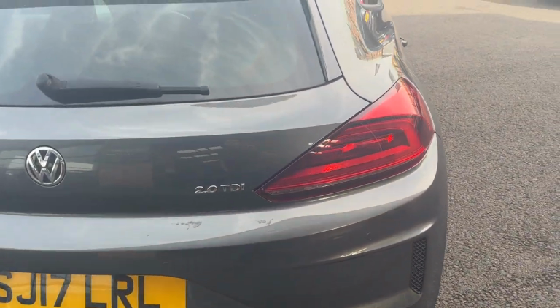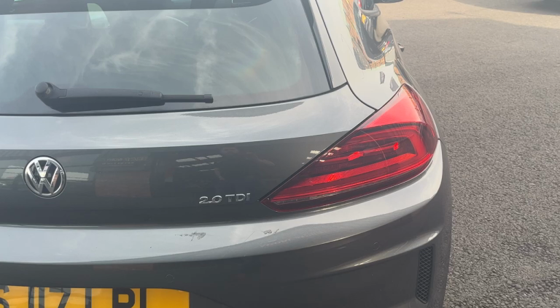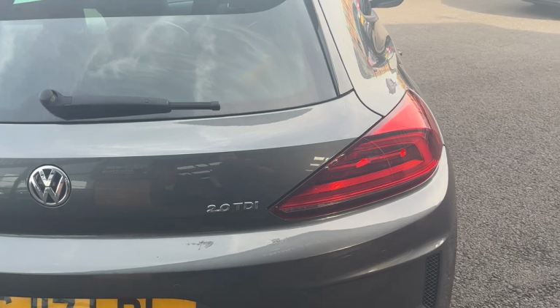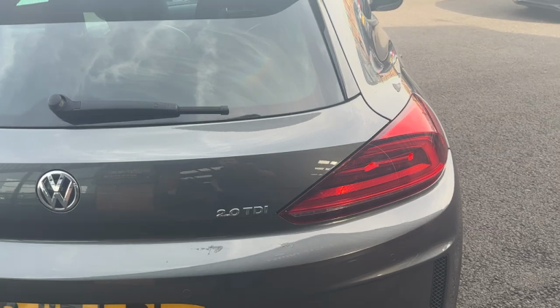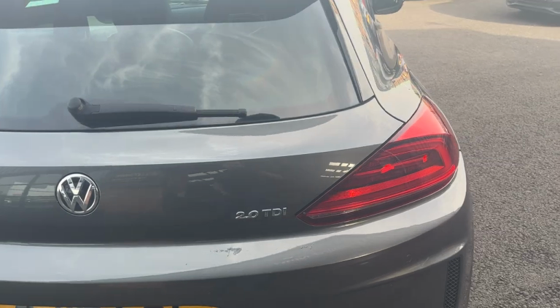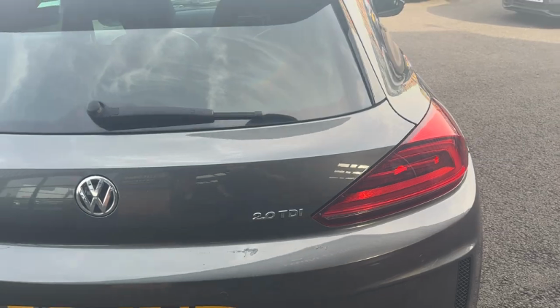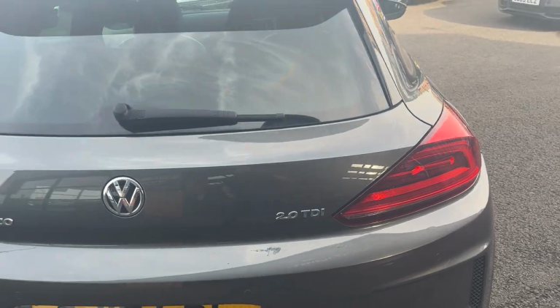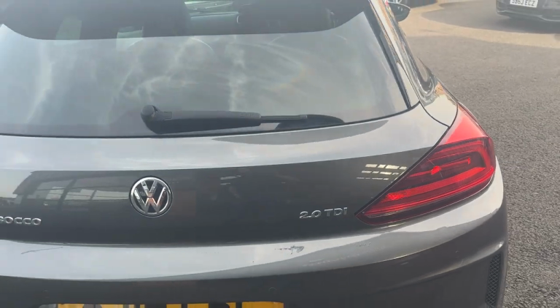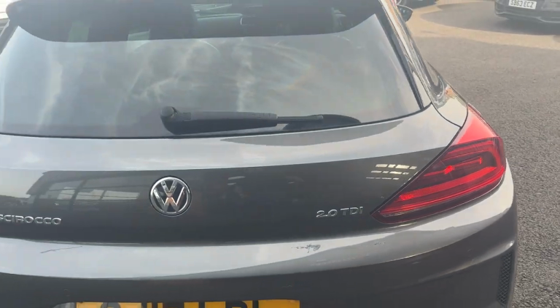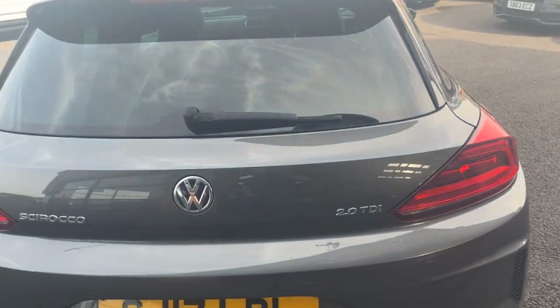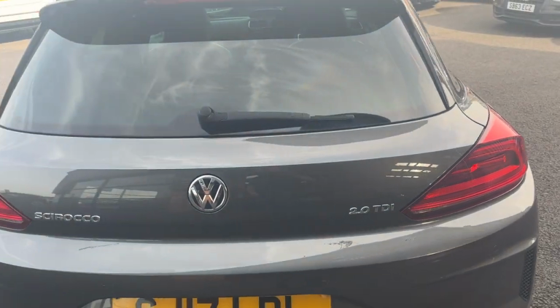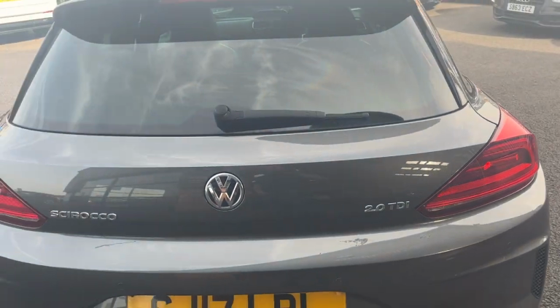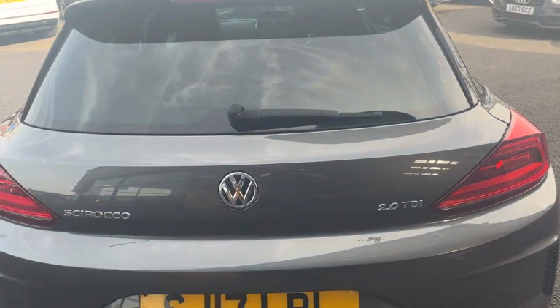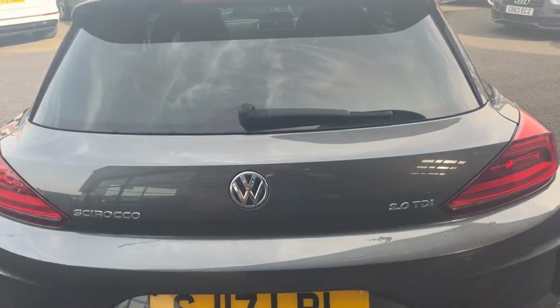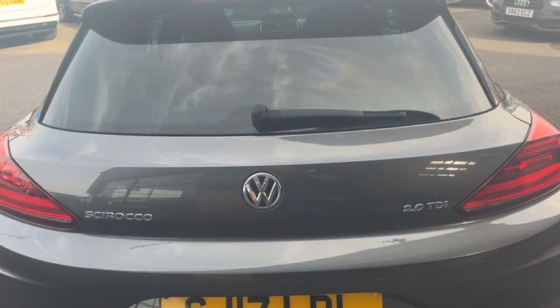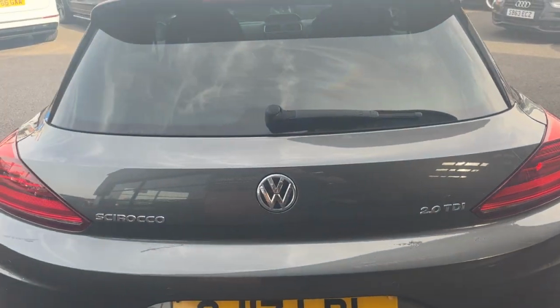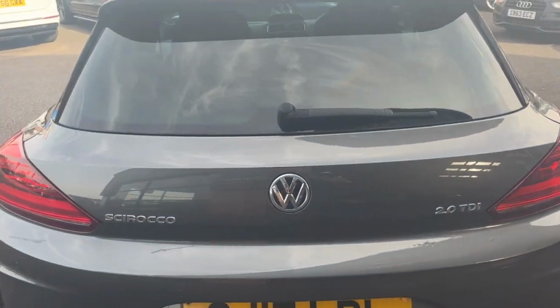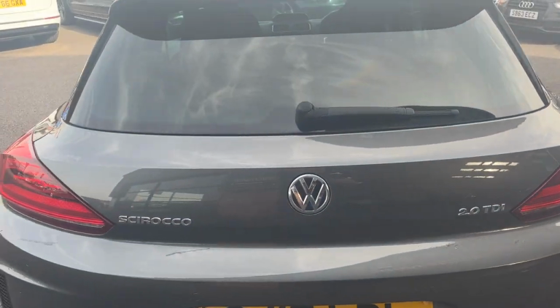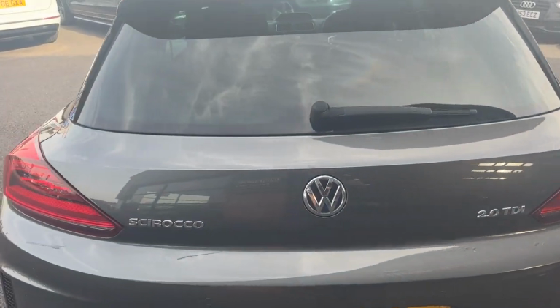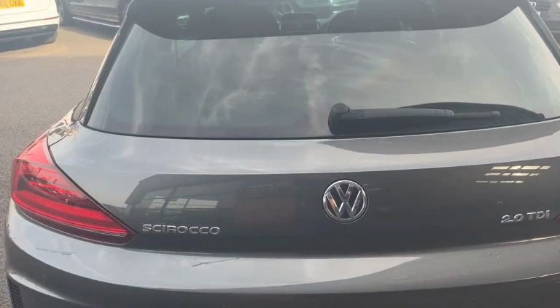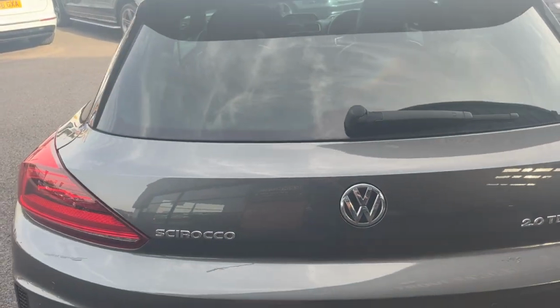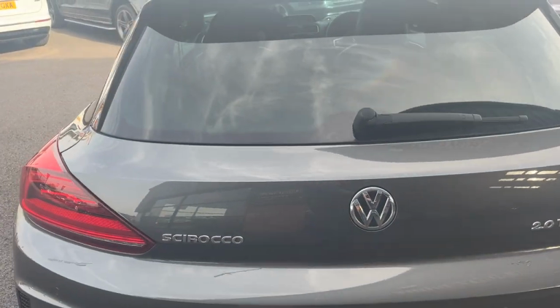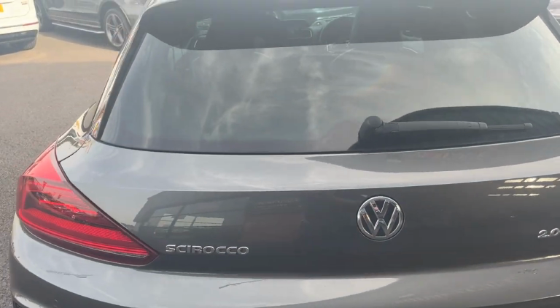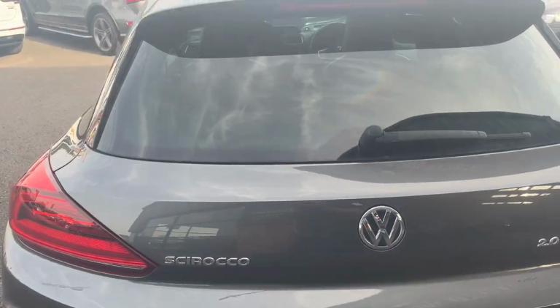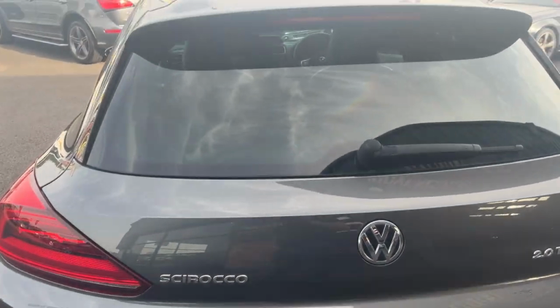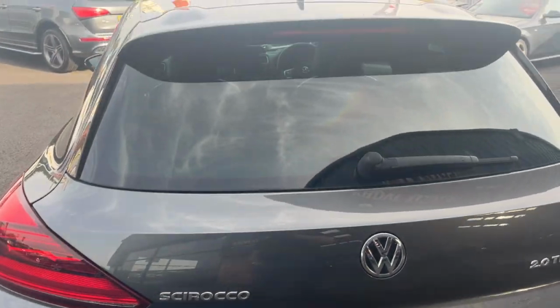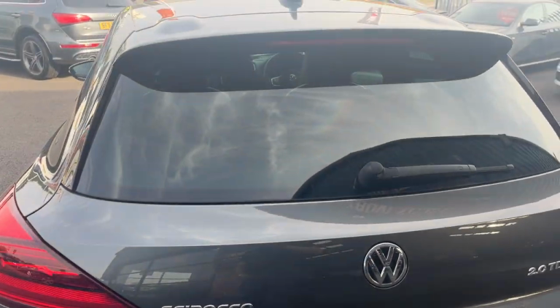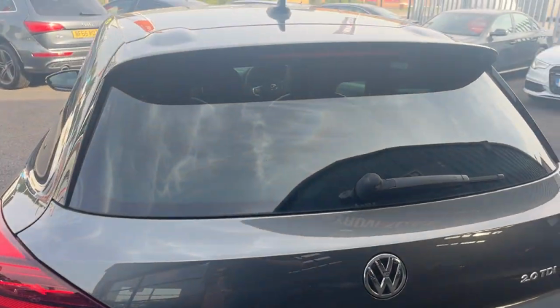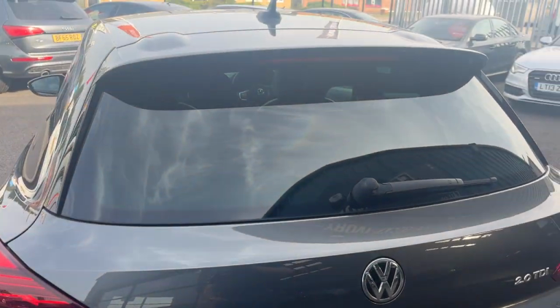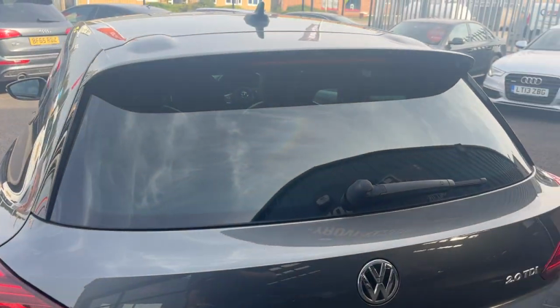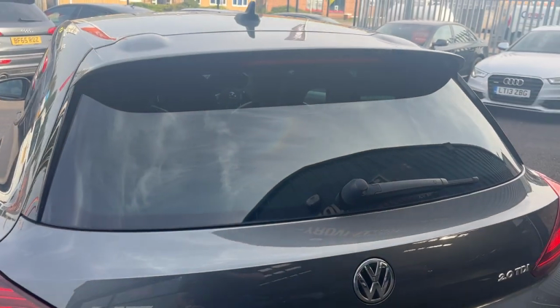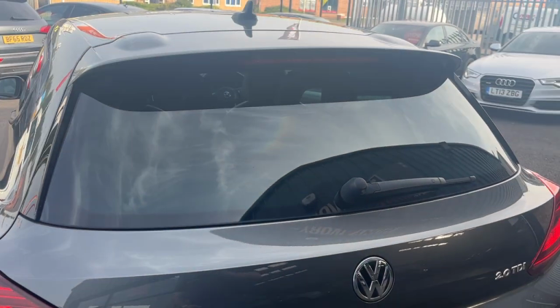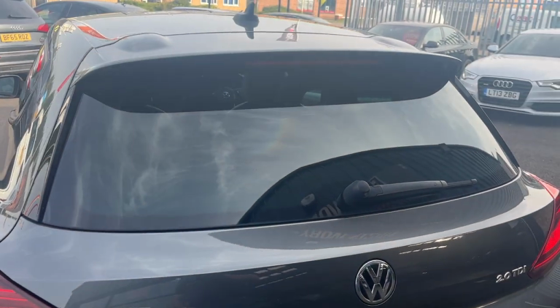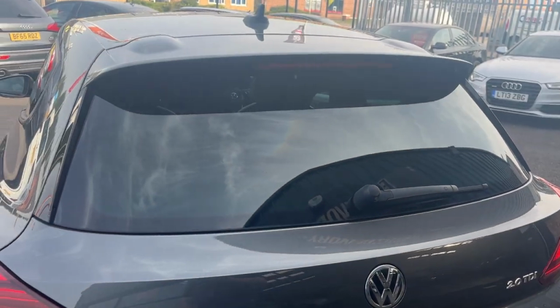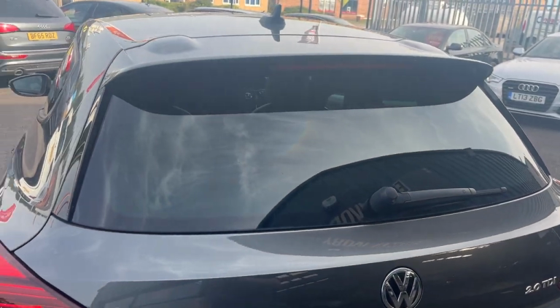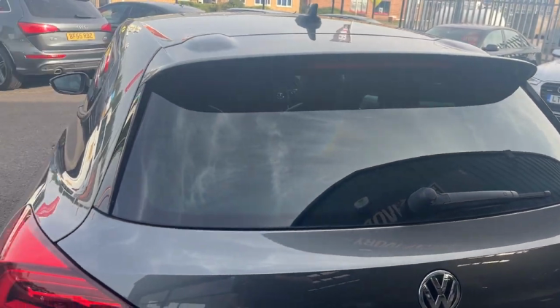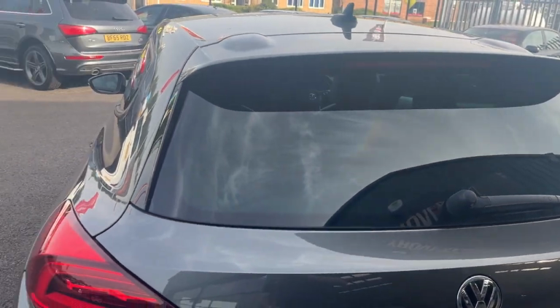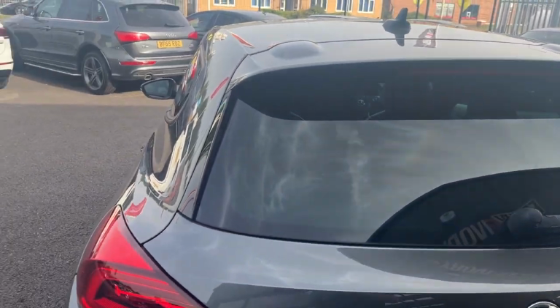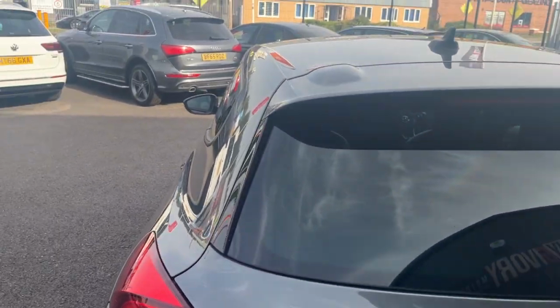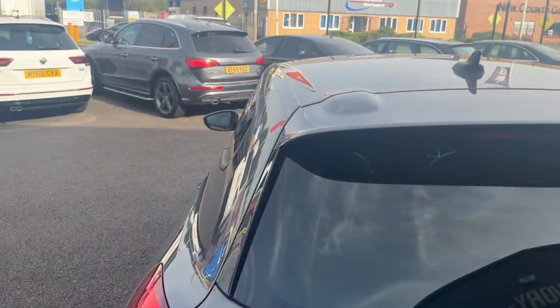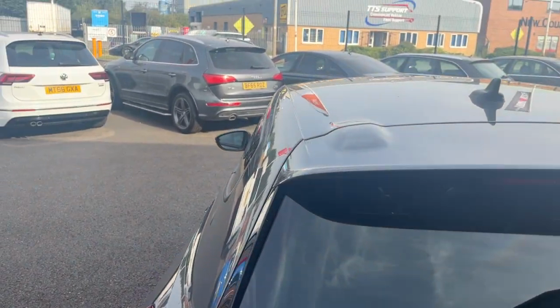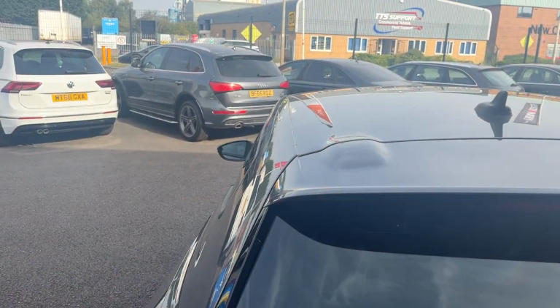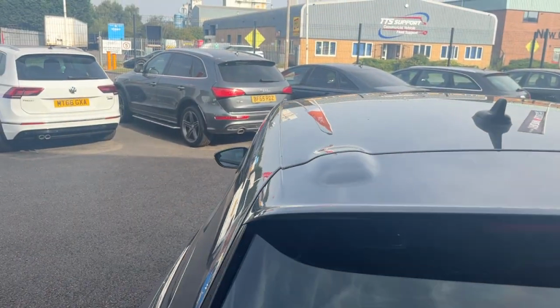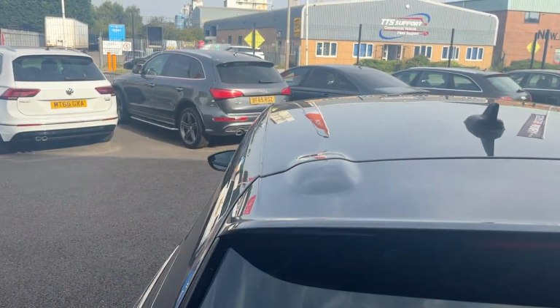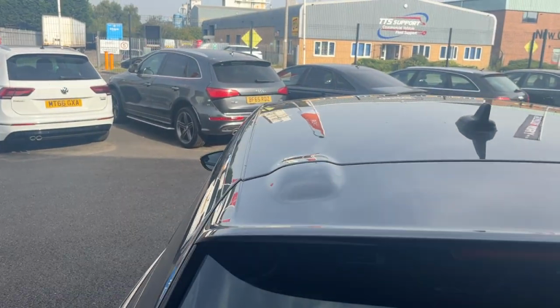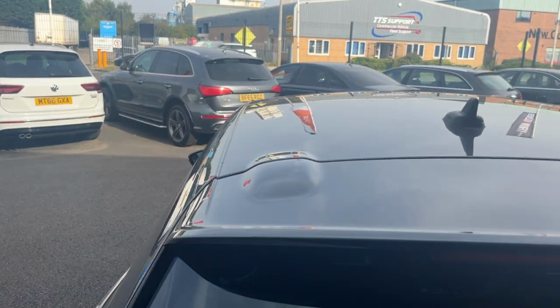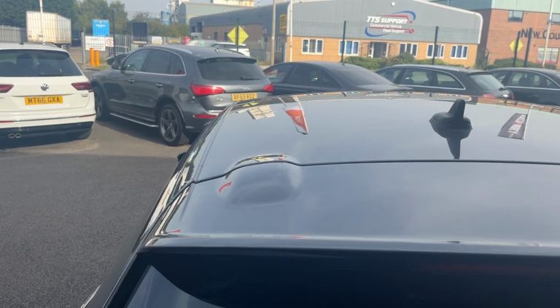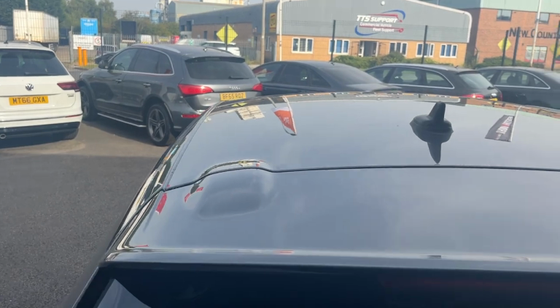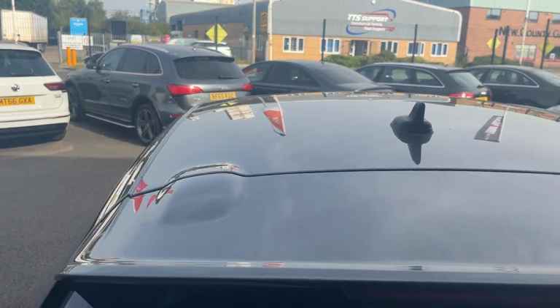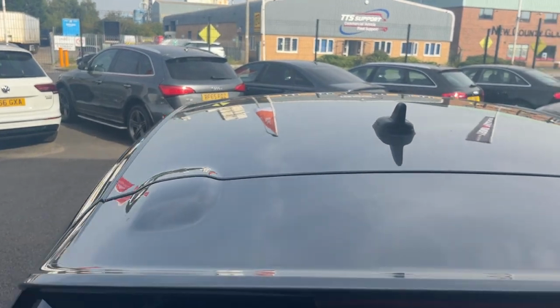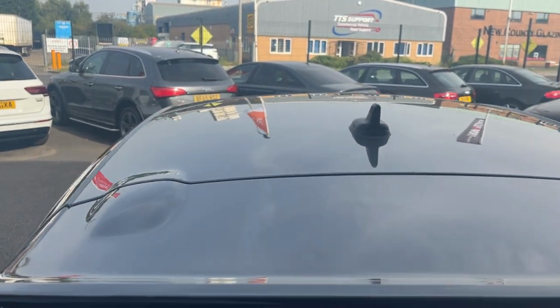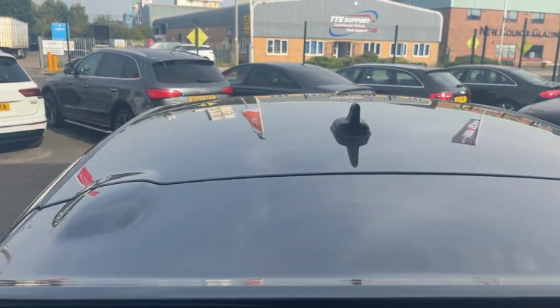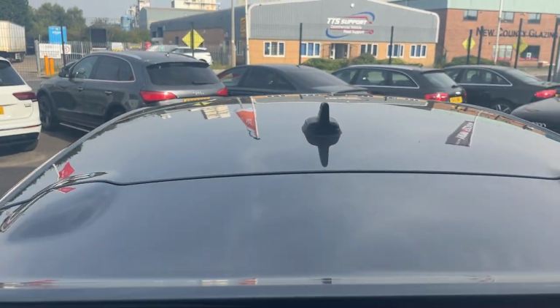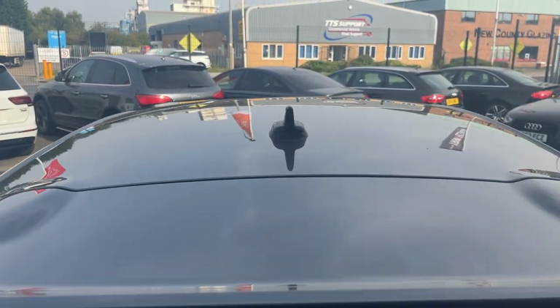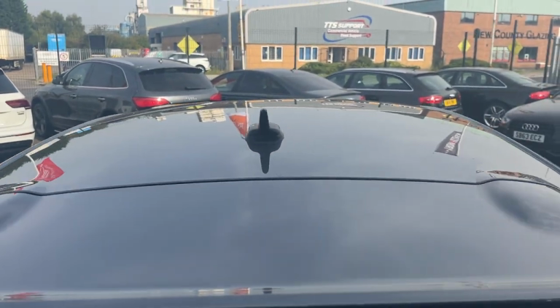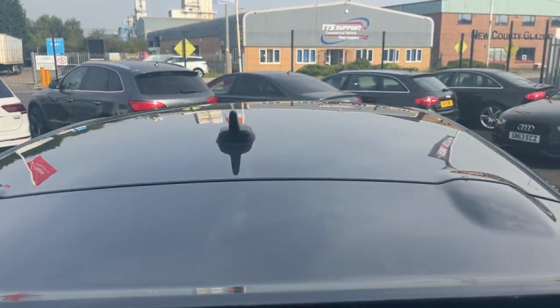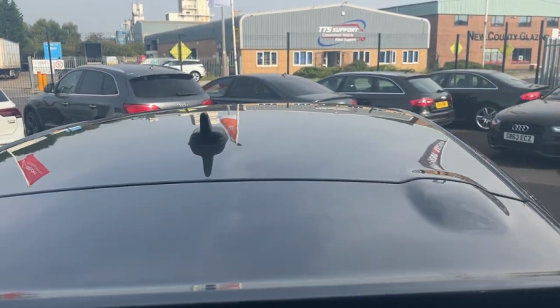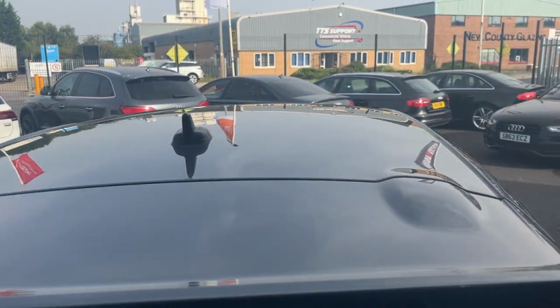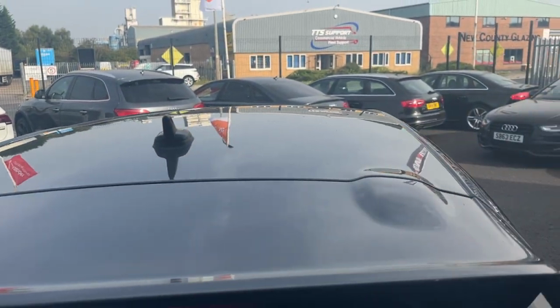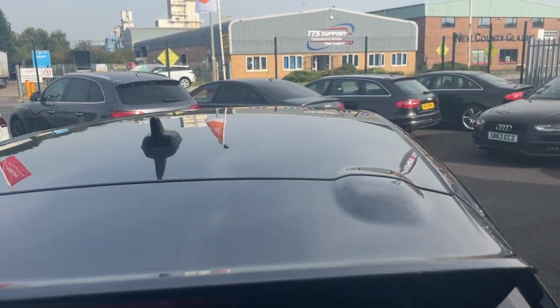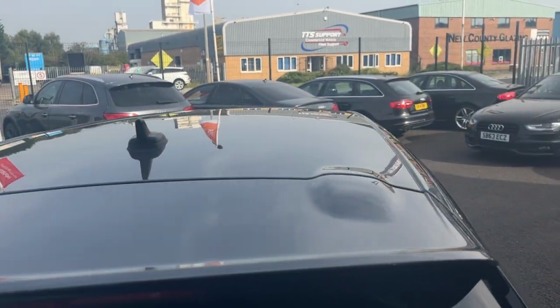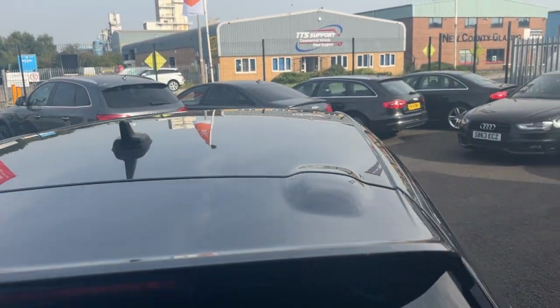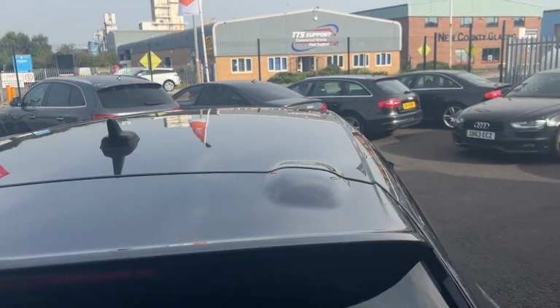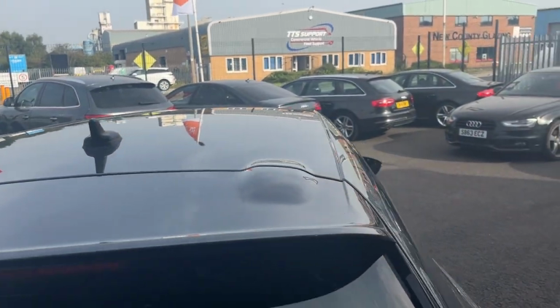Tail lights and tailgate look in good condition. The rear screen looks good and the roof lining is in nice condition as well.